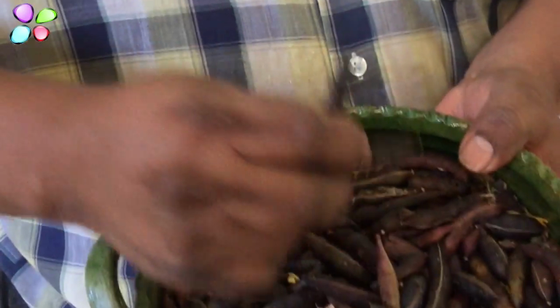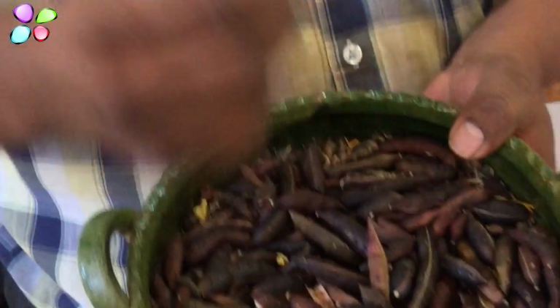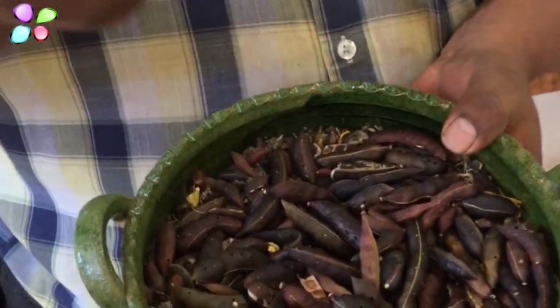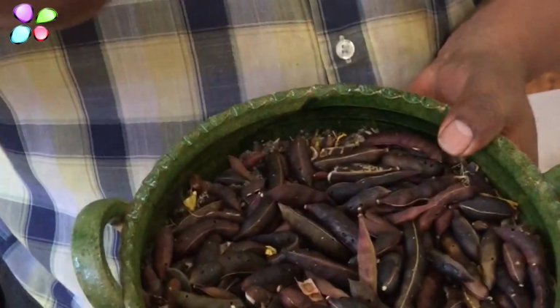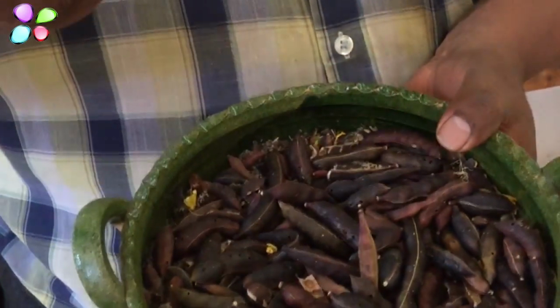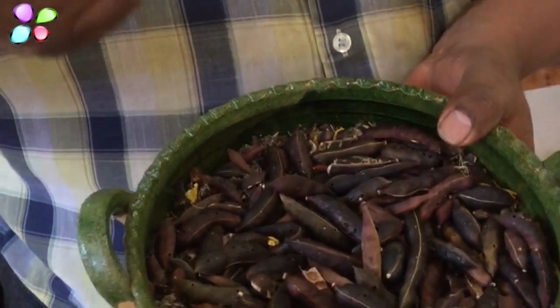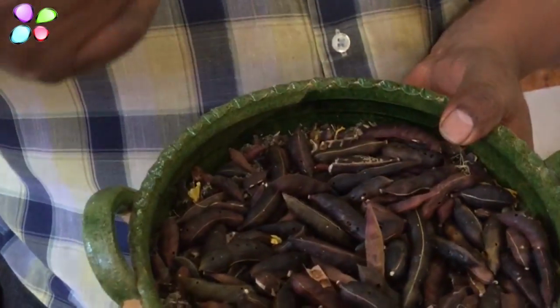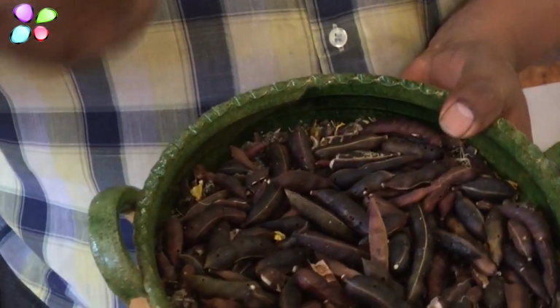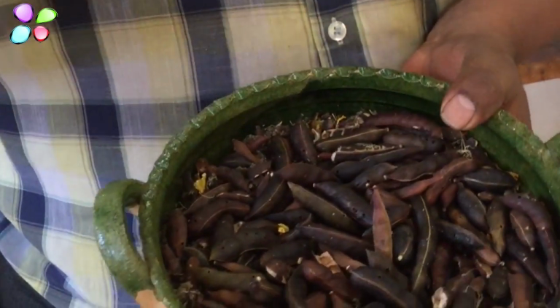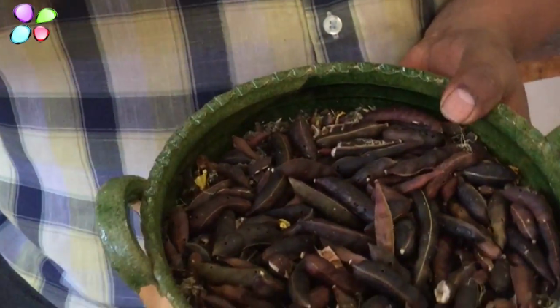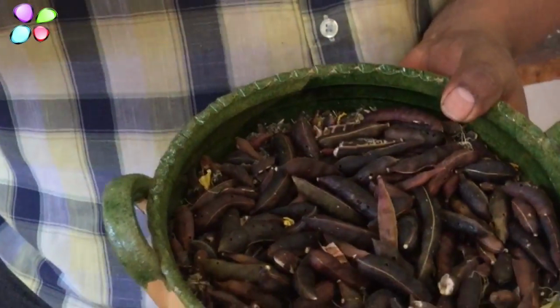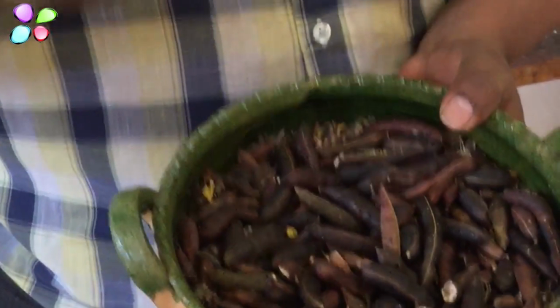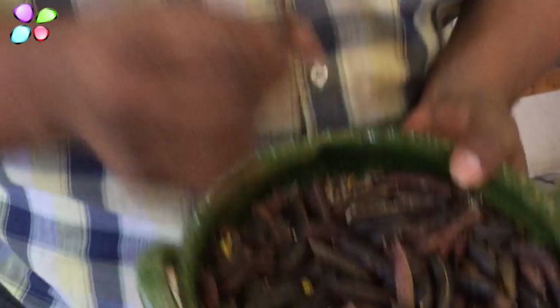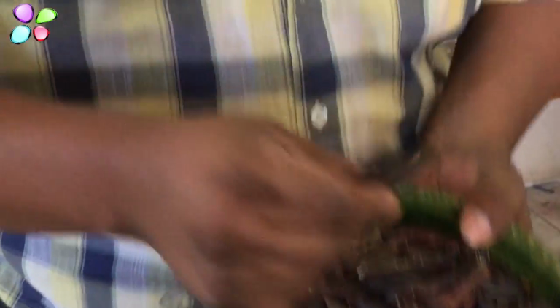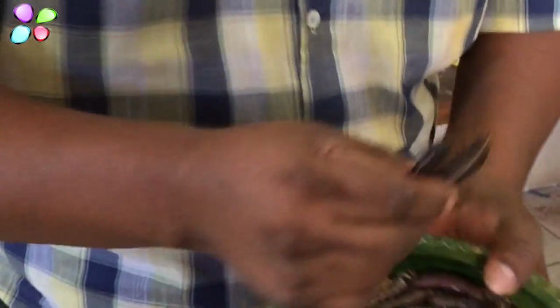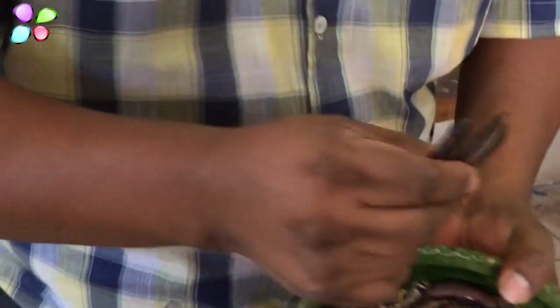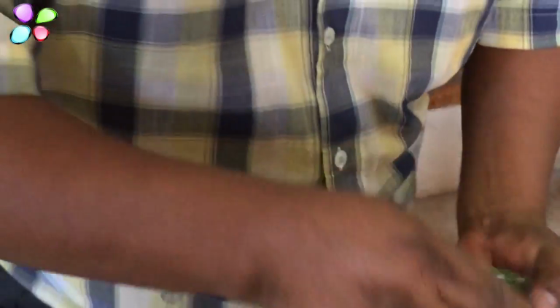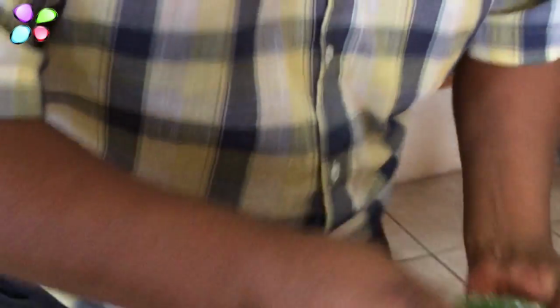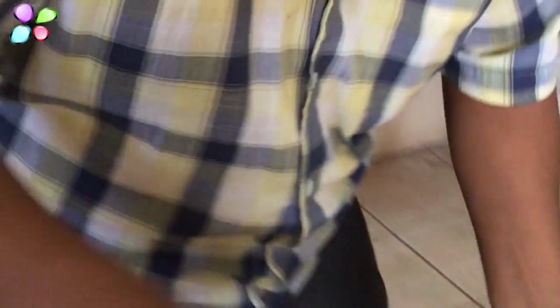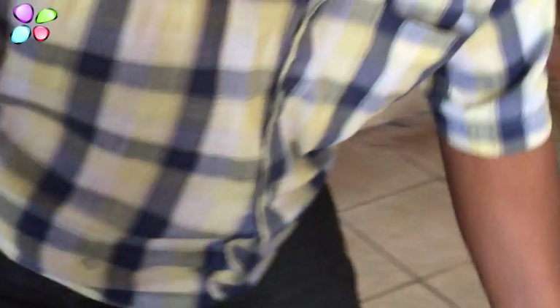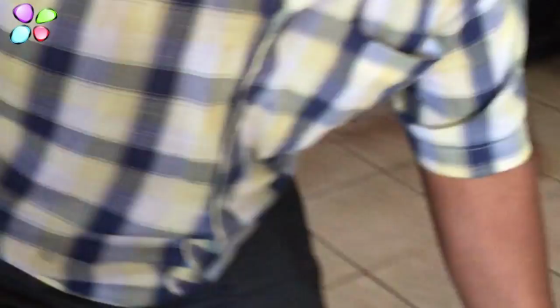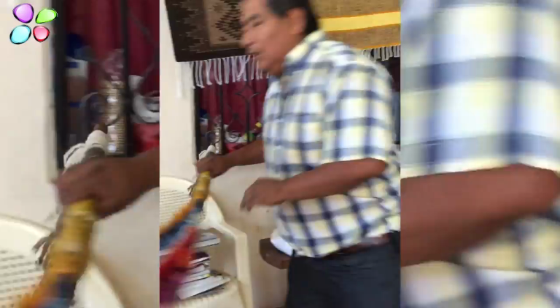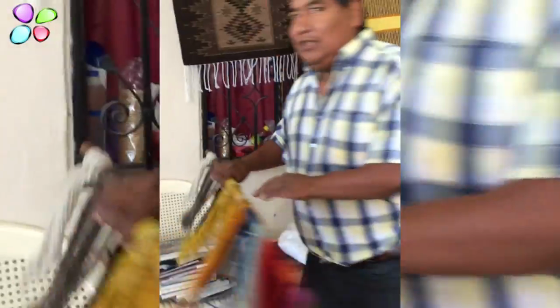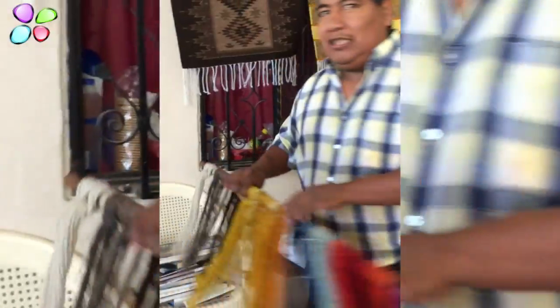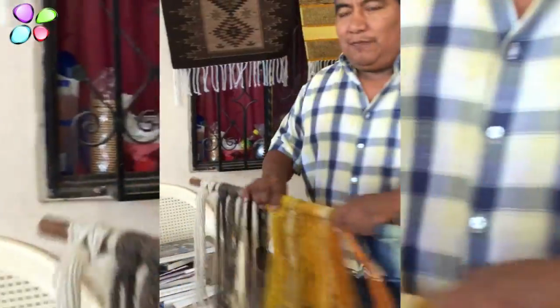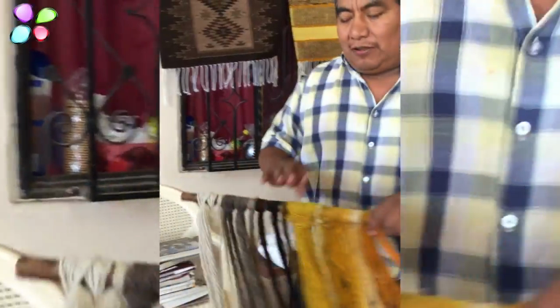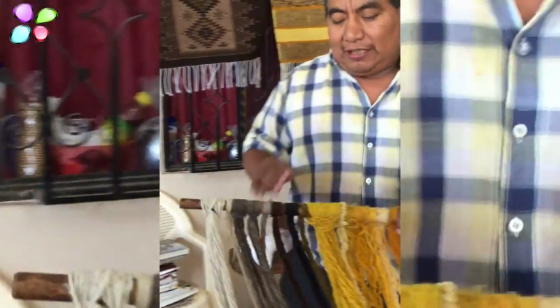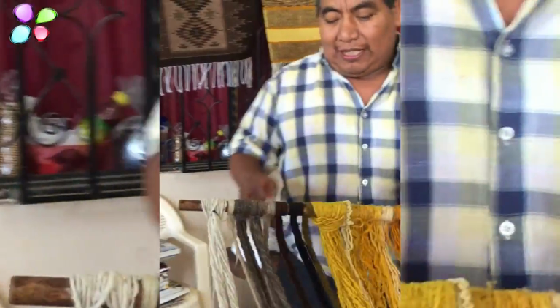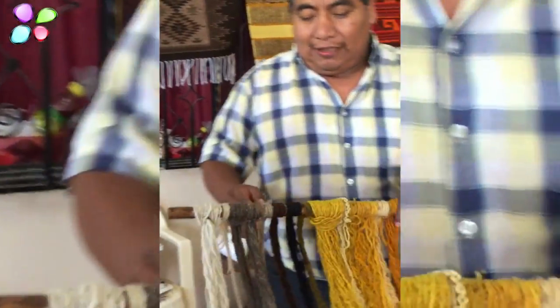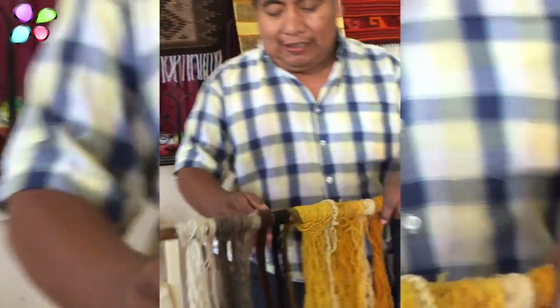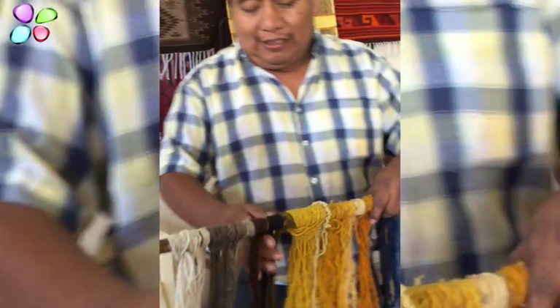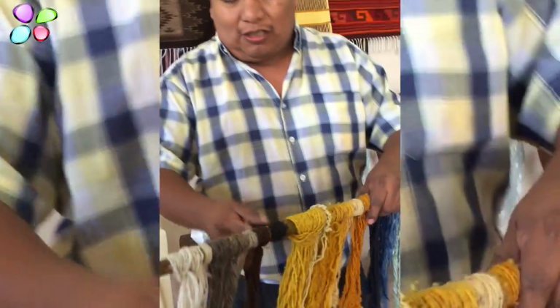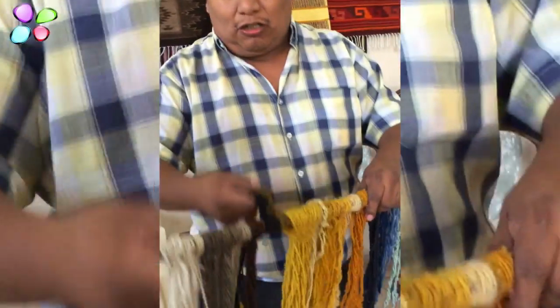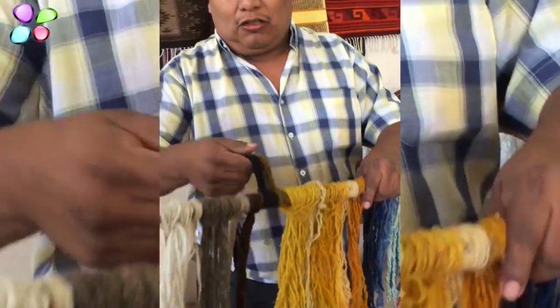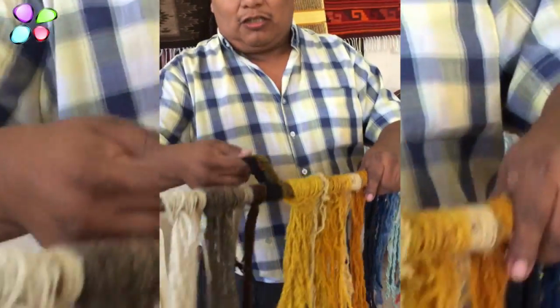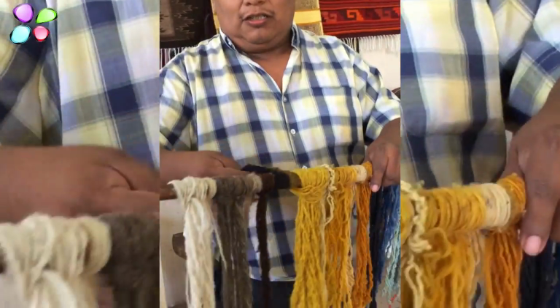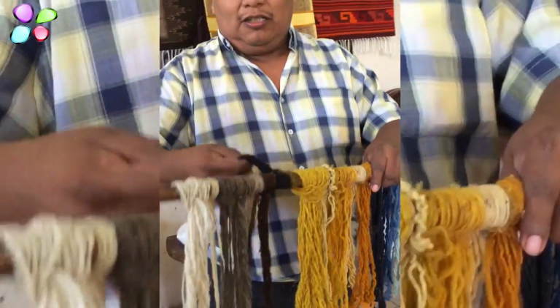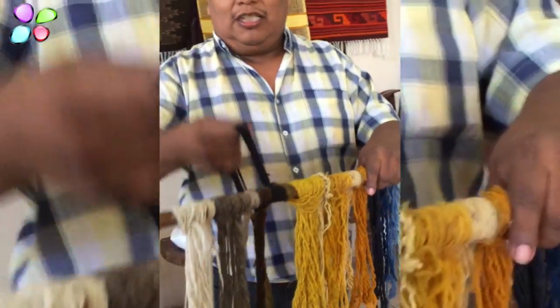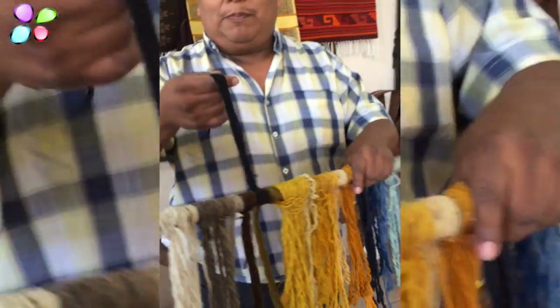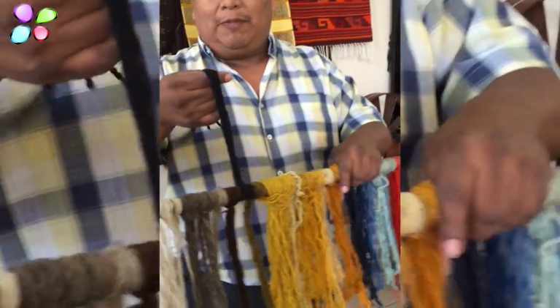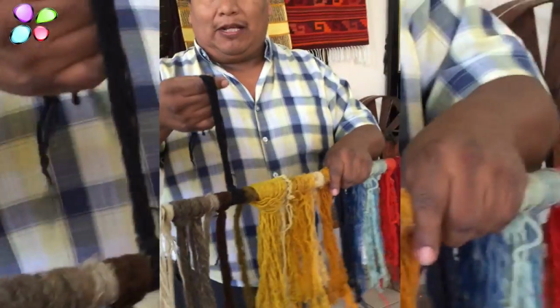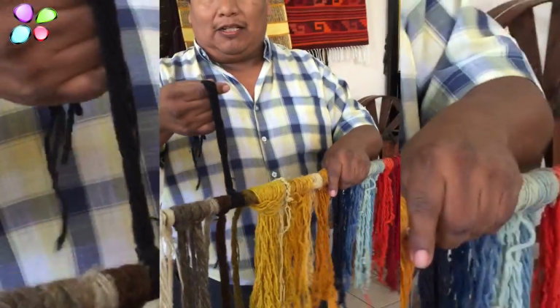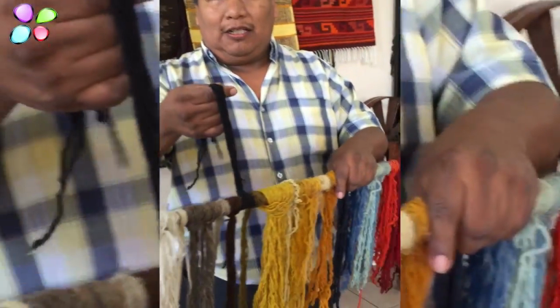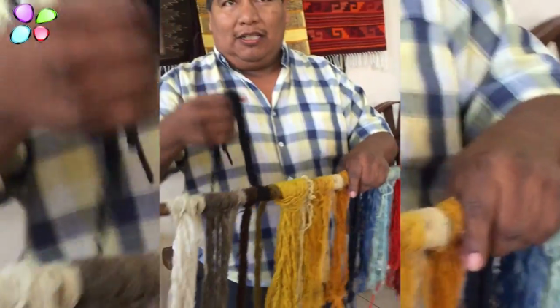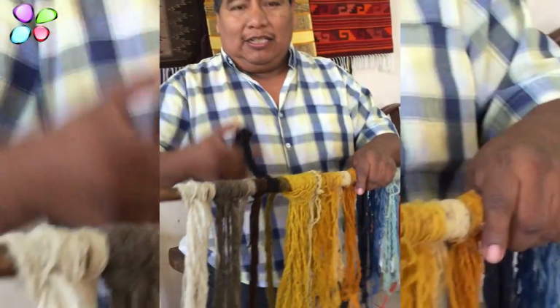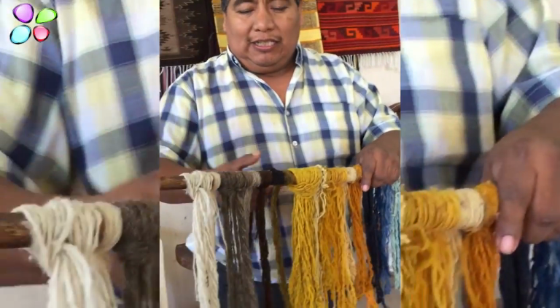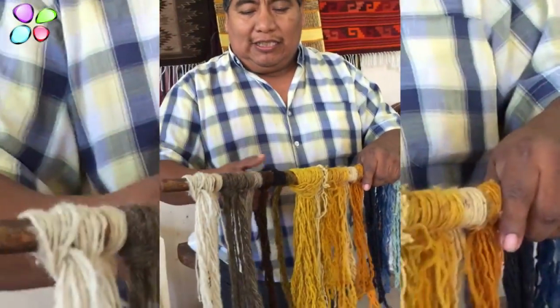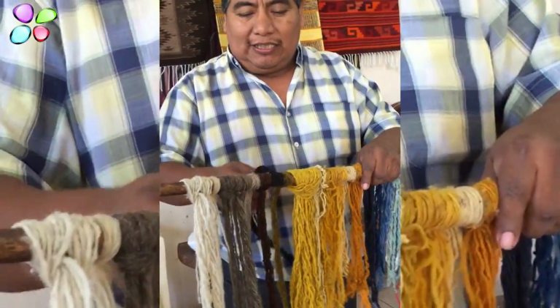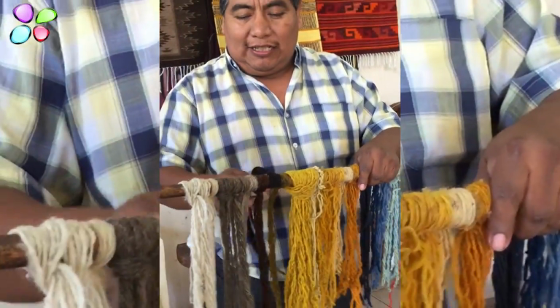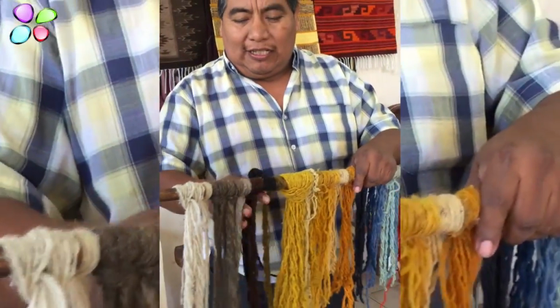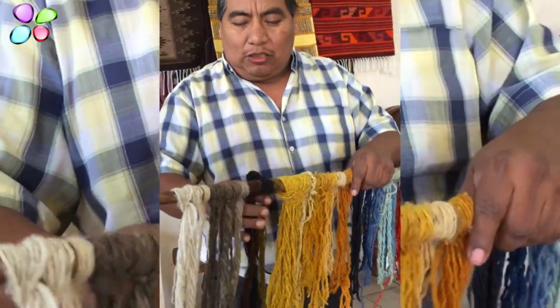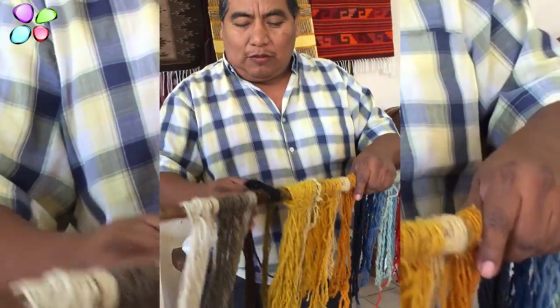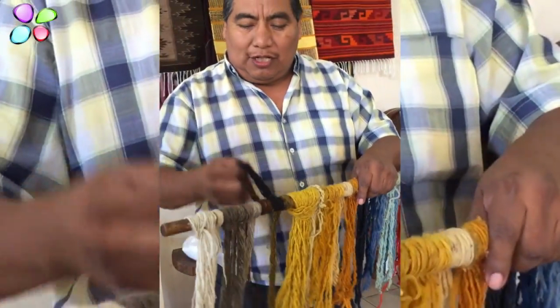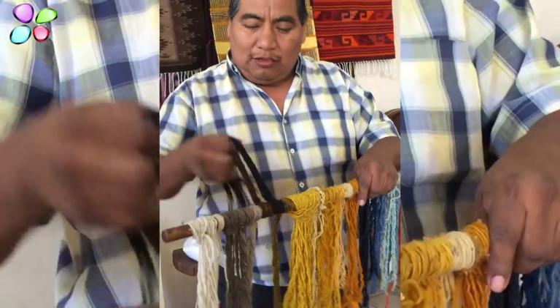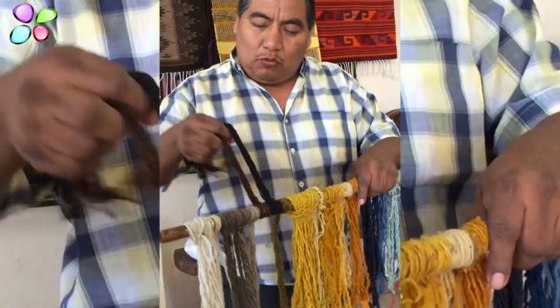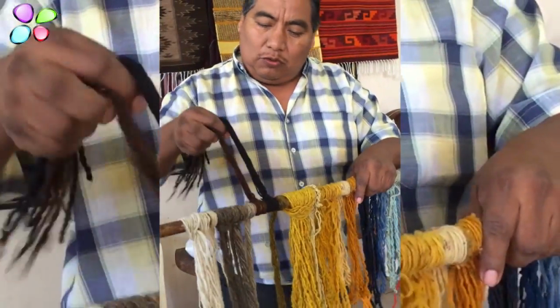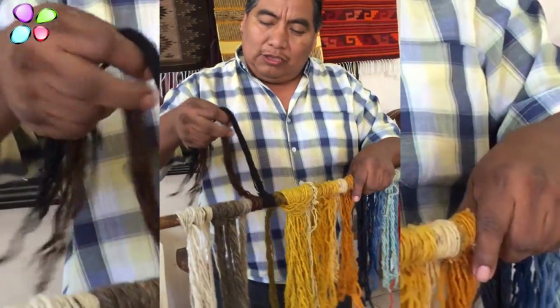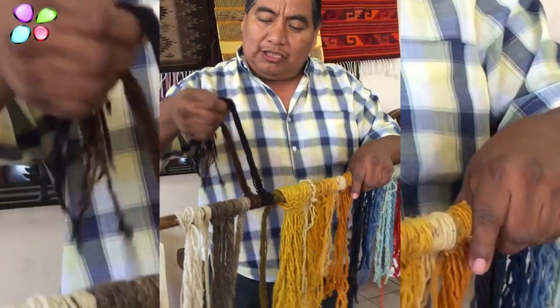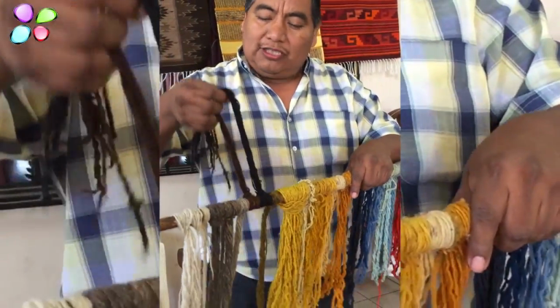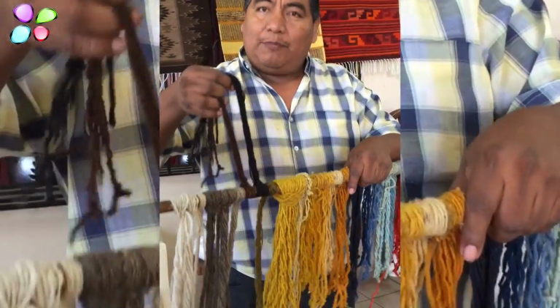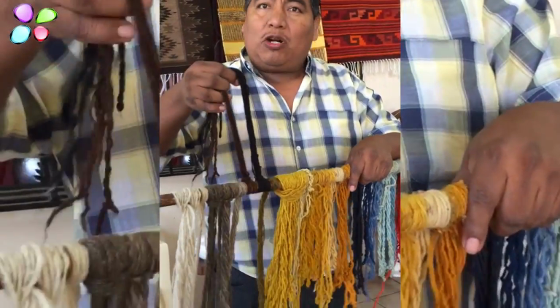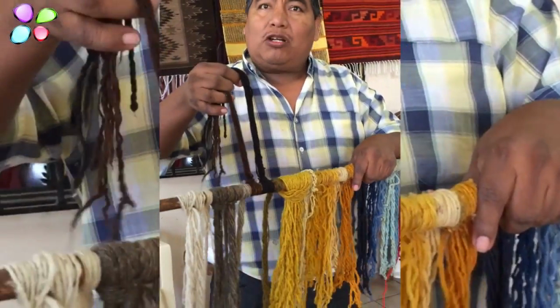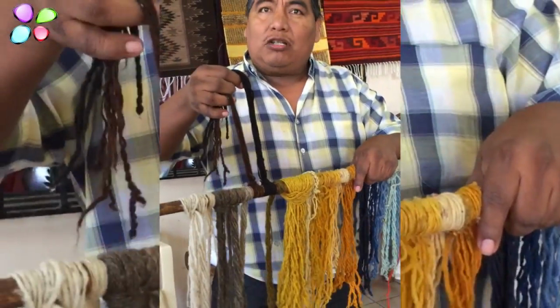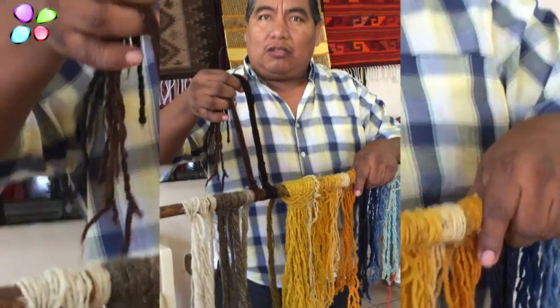An artisan demonstrates the dye materials: this is for the acacia, this is for the deep black — this is the dye for that deep black color. And this is the natural wool — it's the brown color.